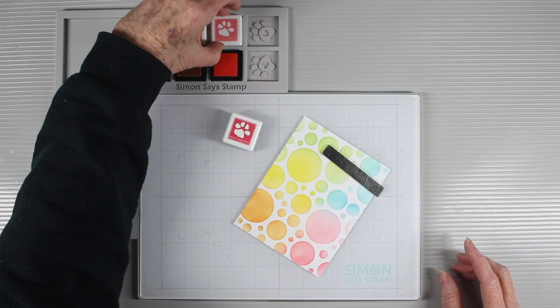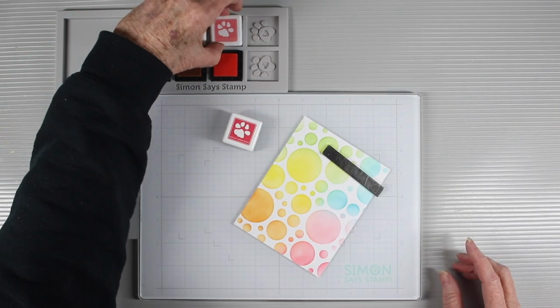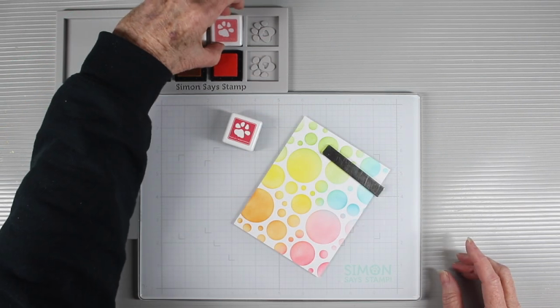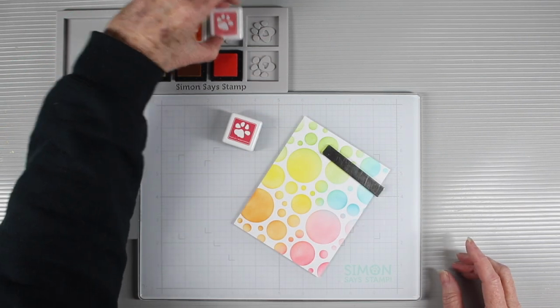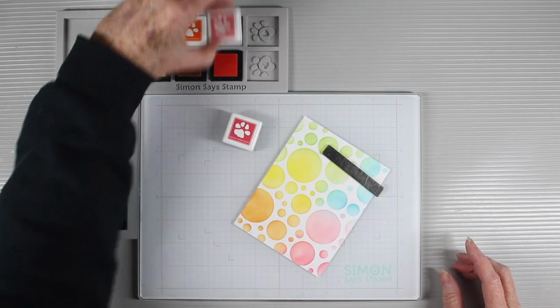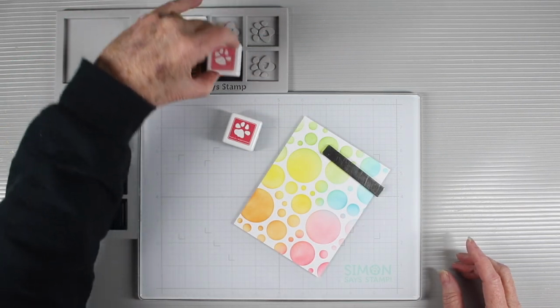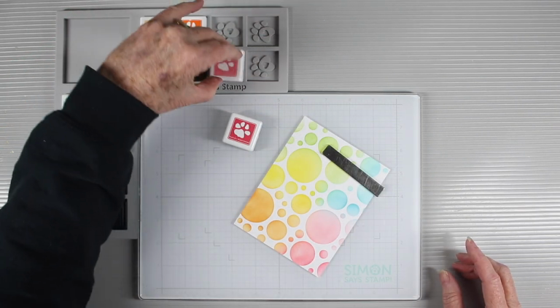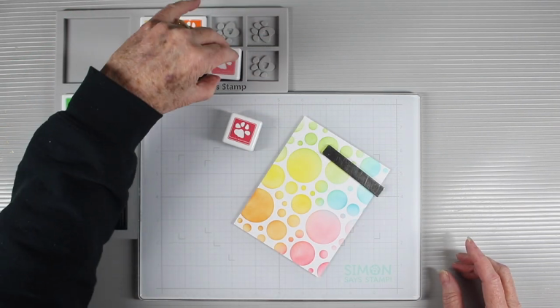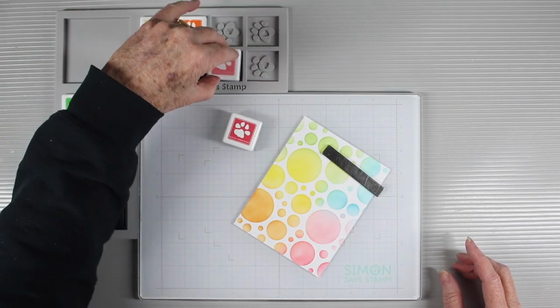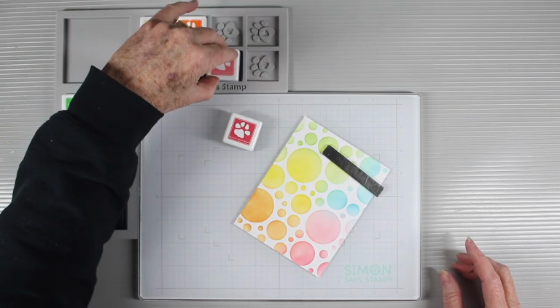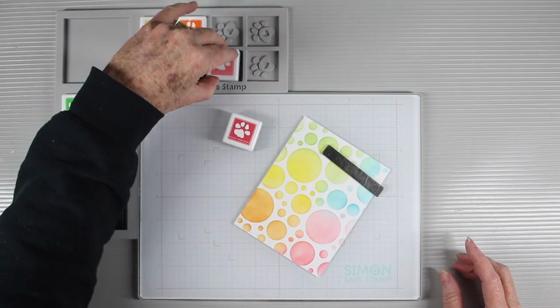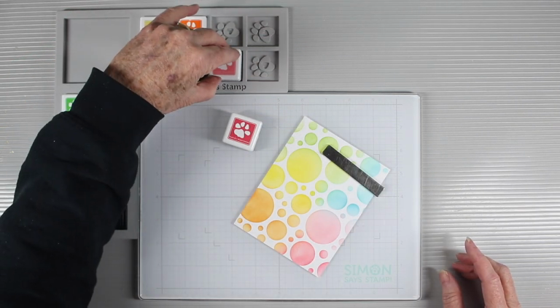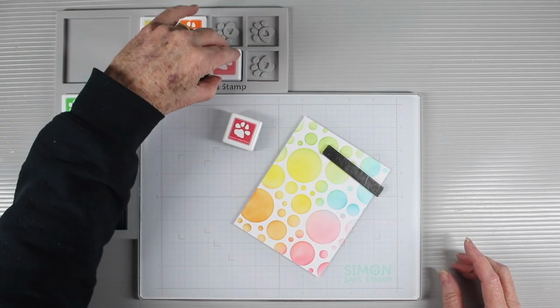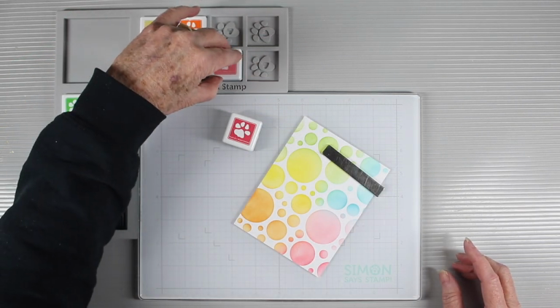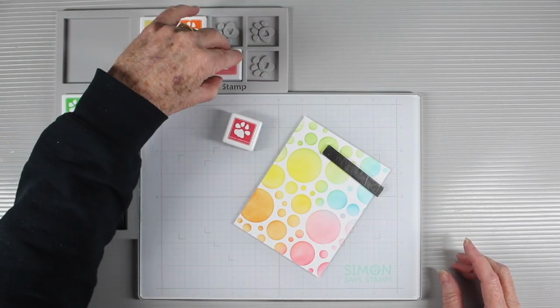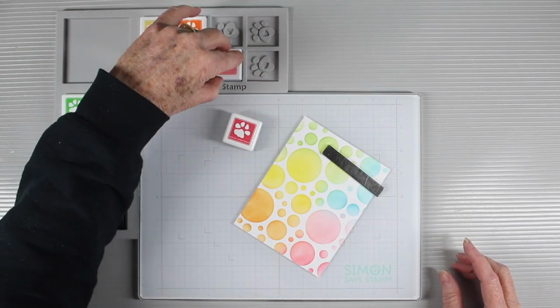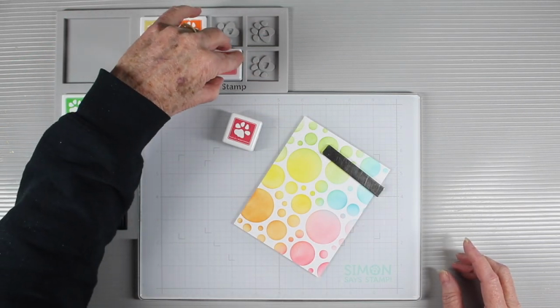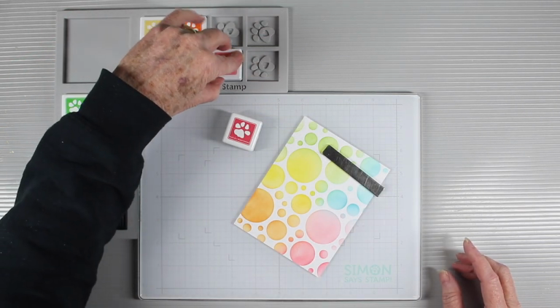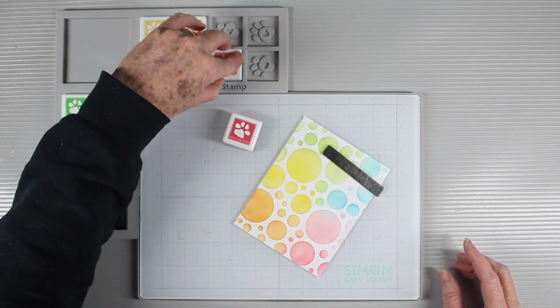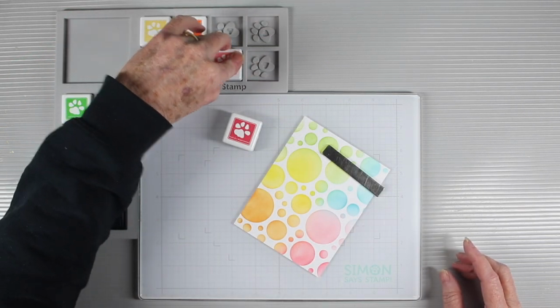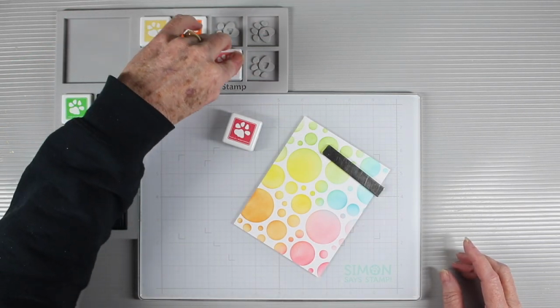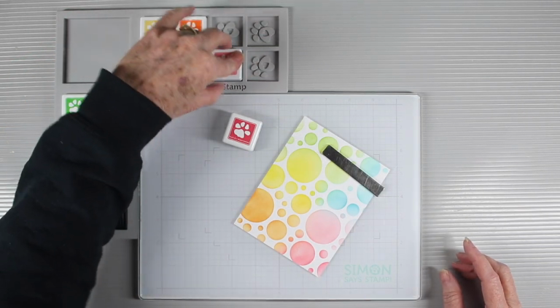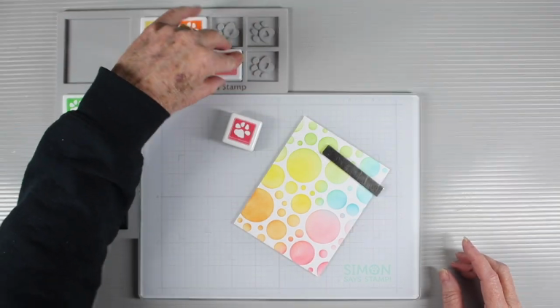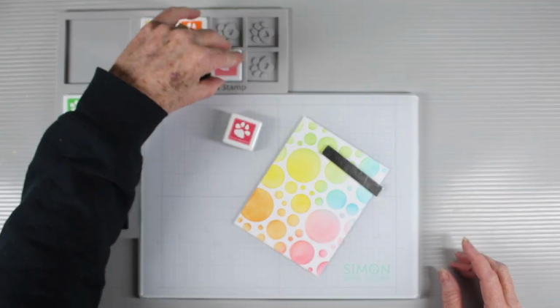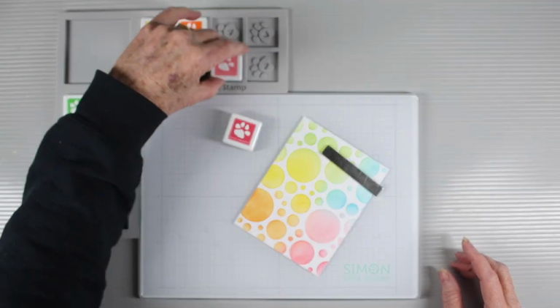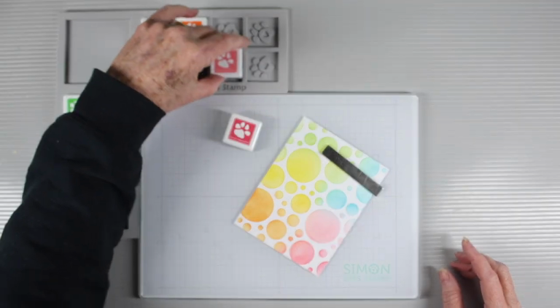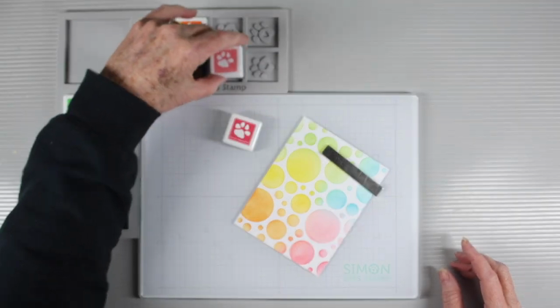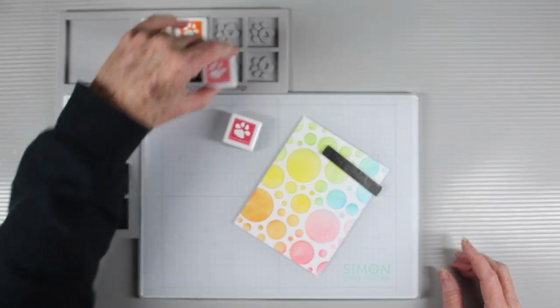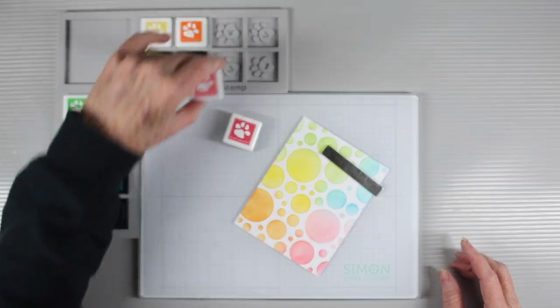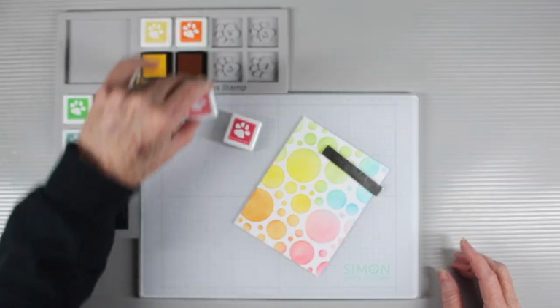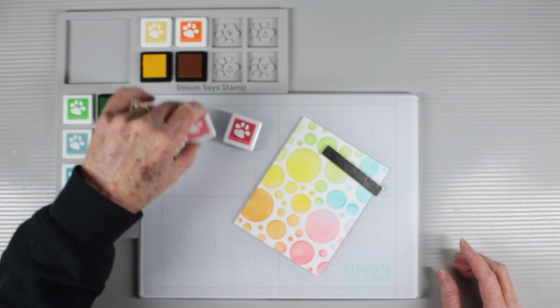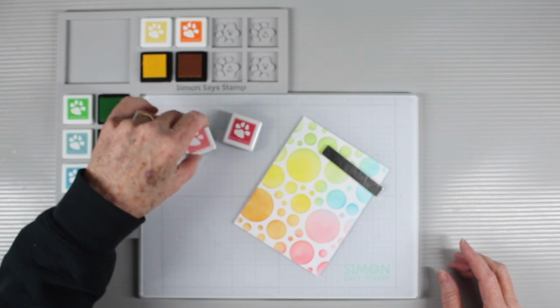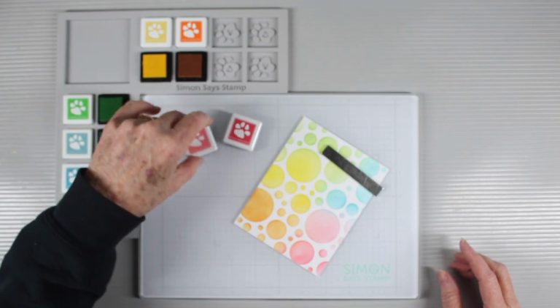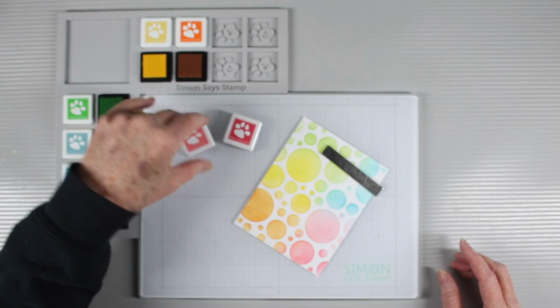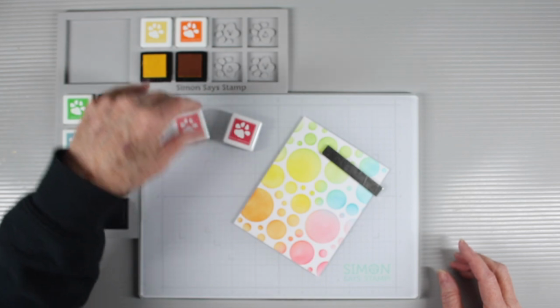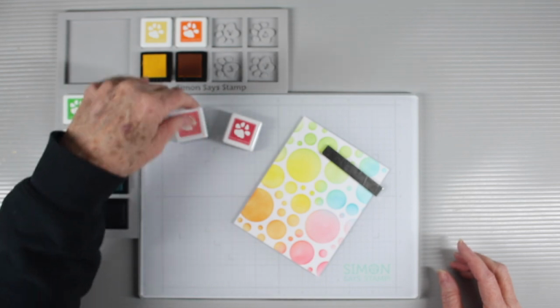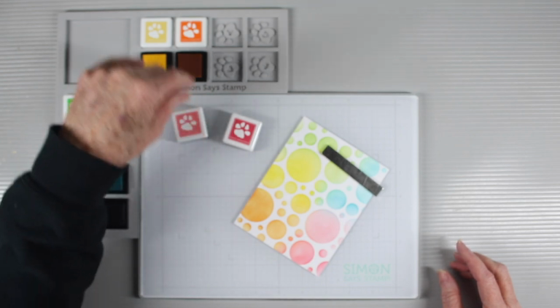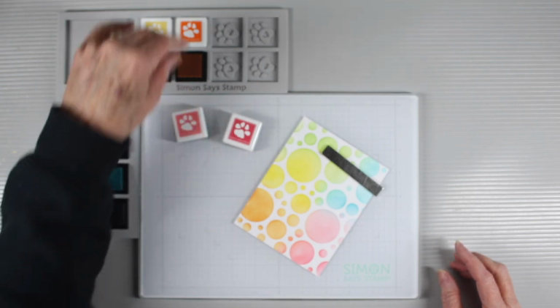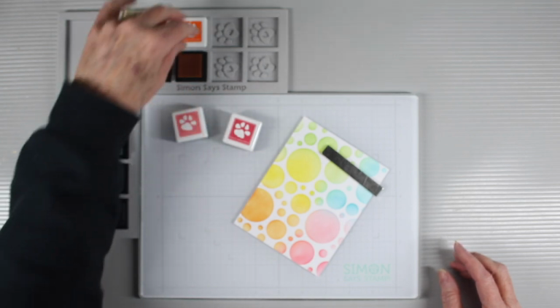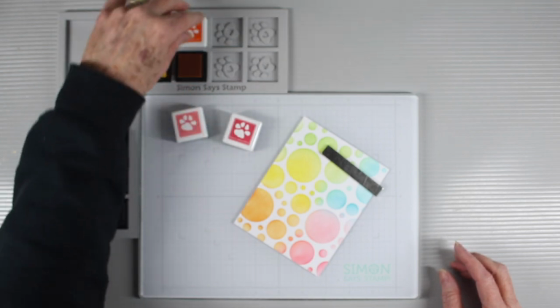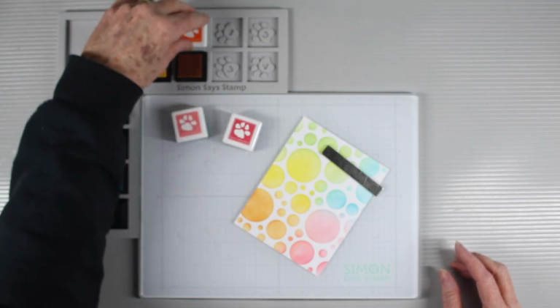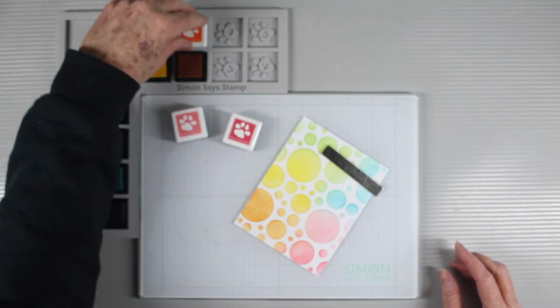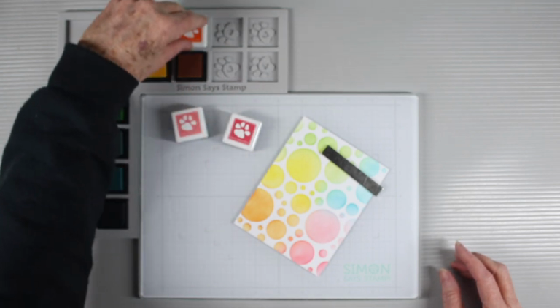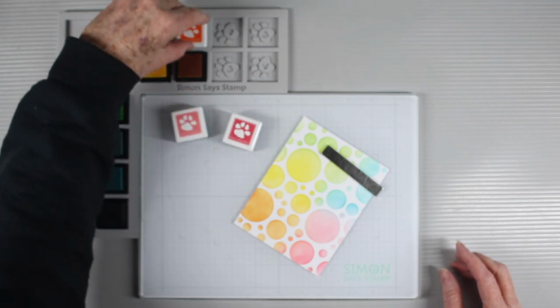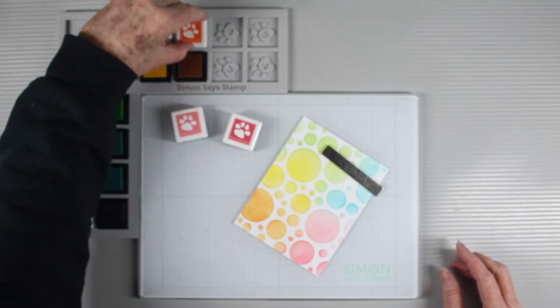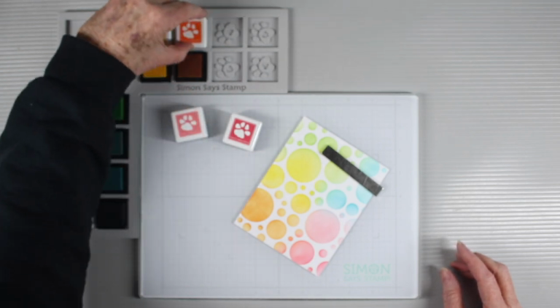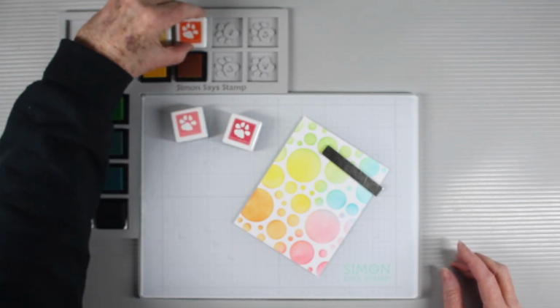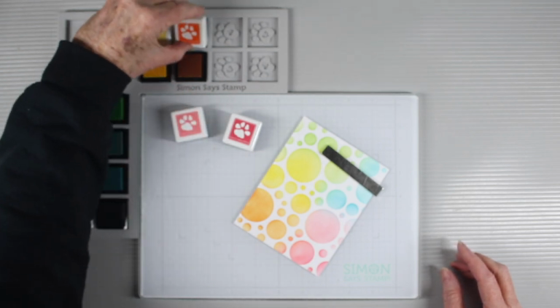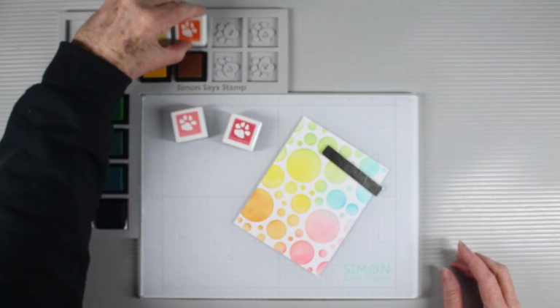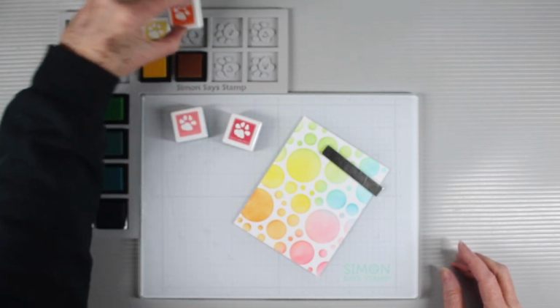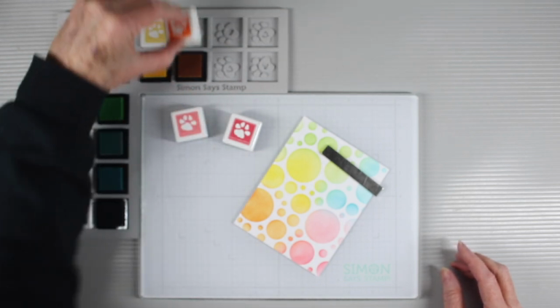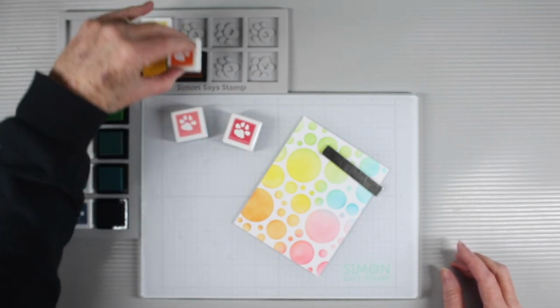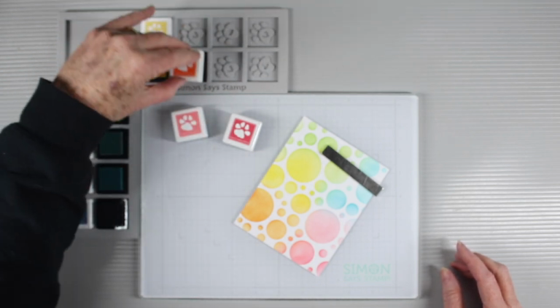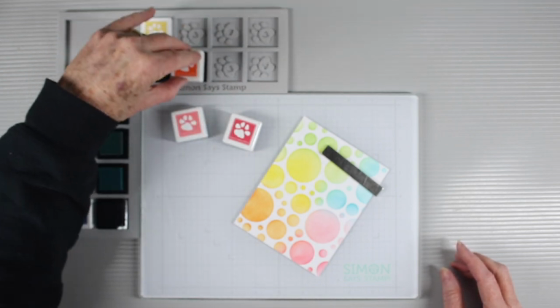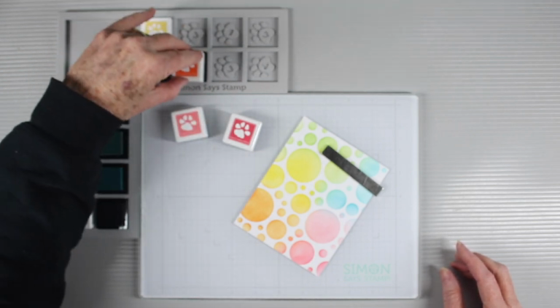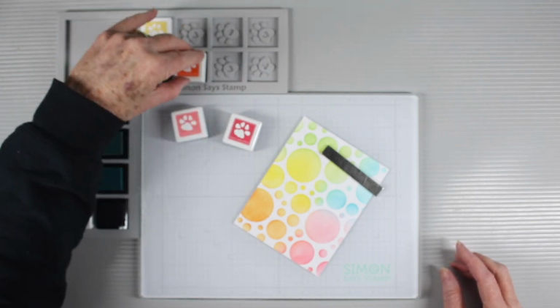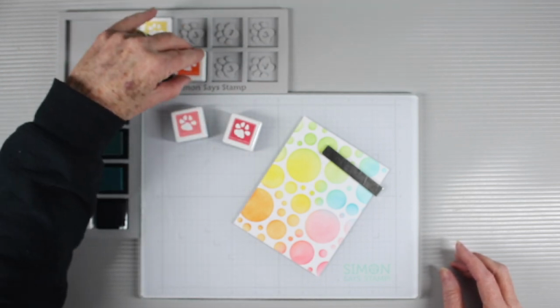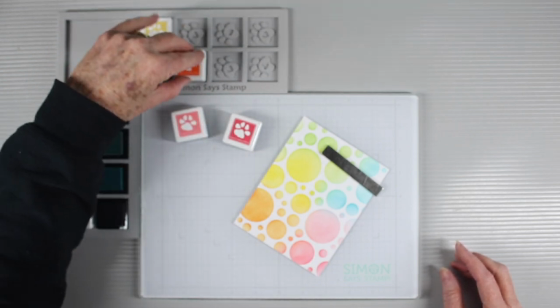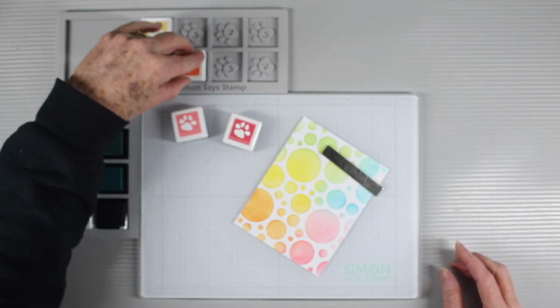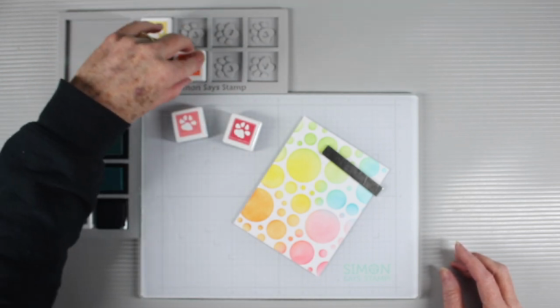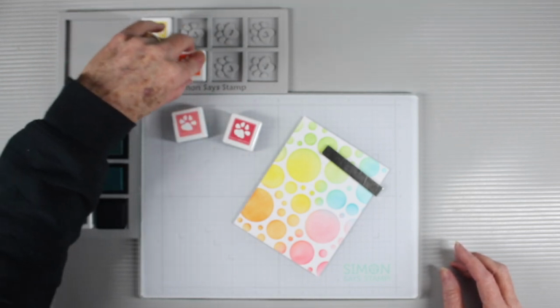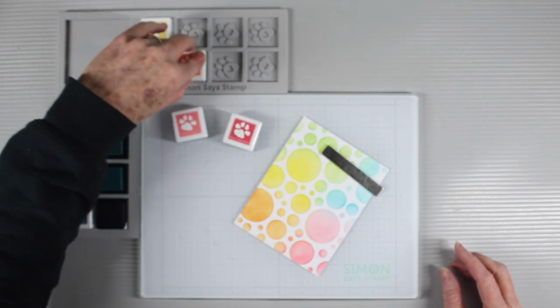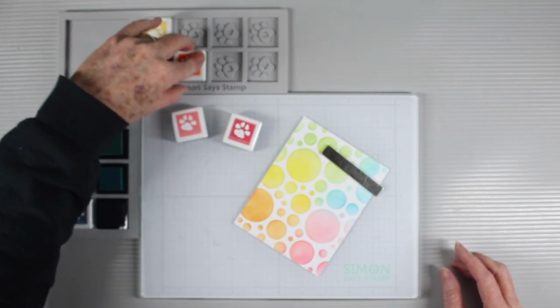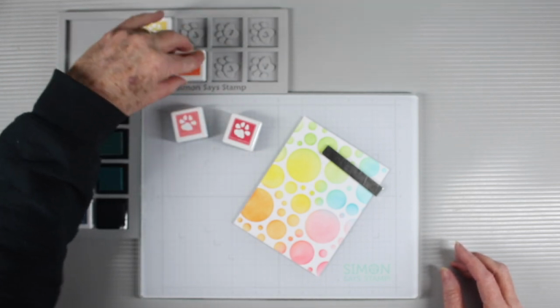An easy way to get your inks out of the wells is to grab the cap first and then cap up your ink and pull it out.